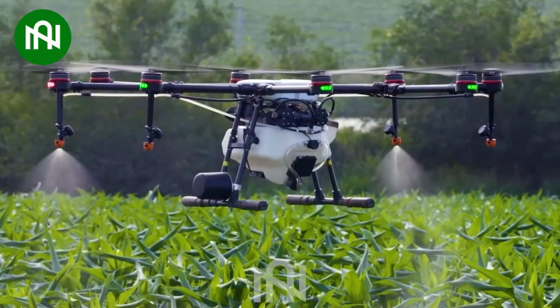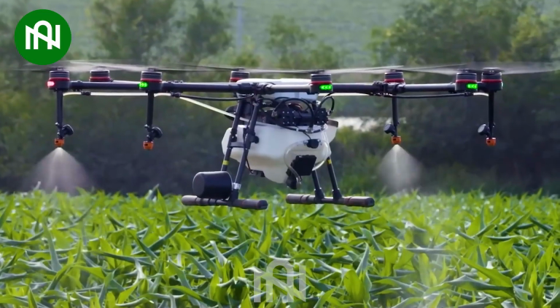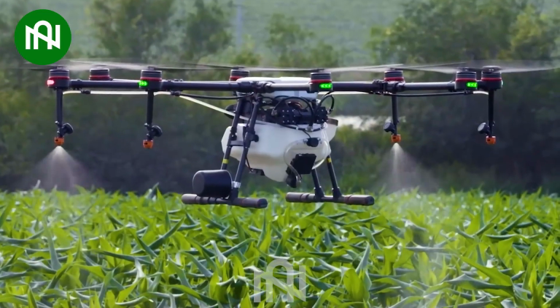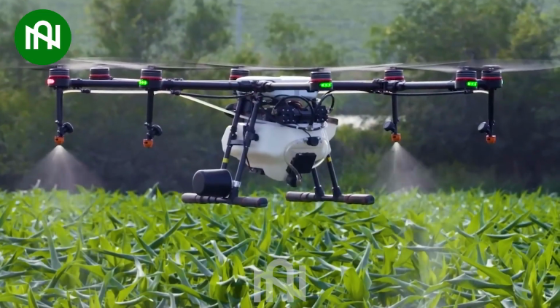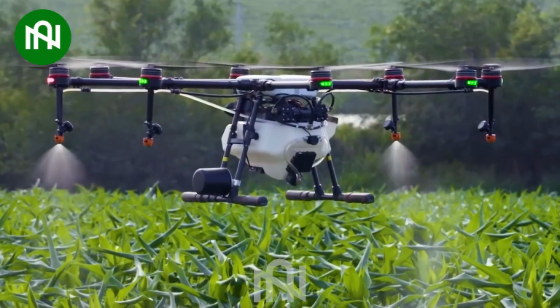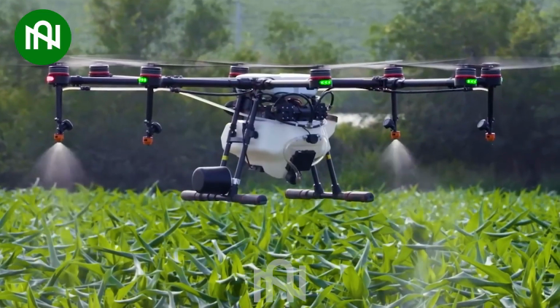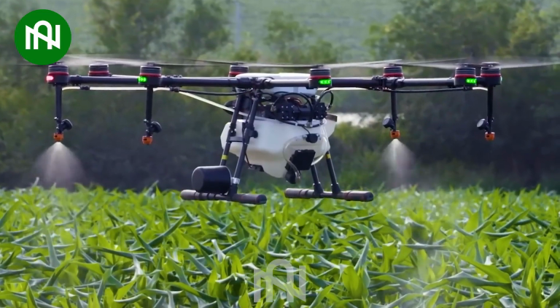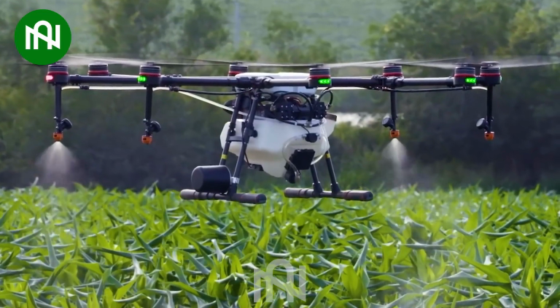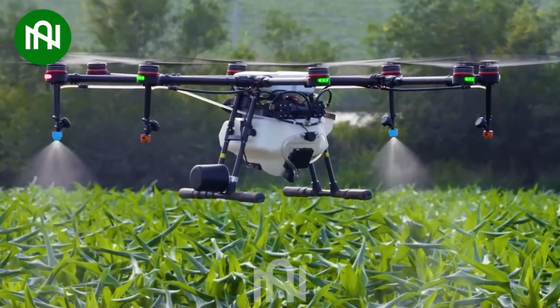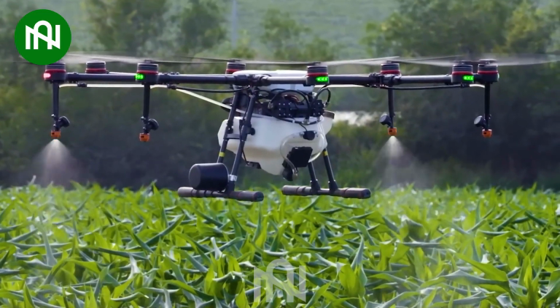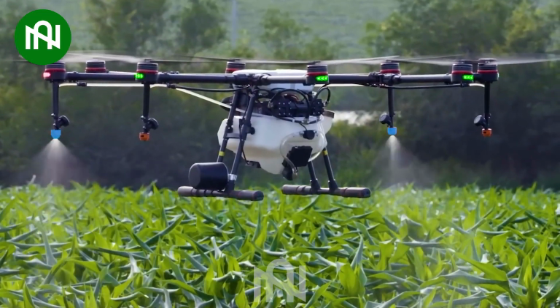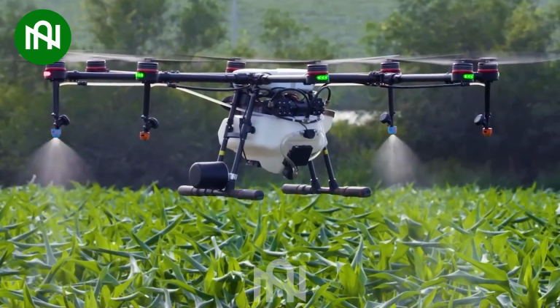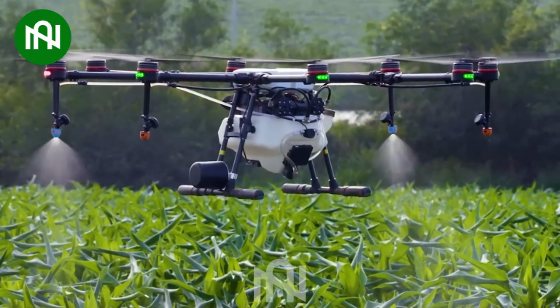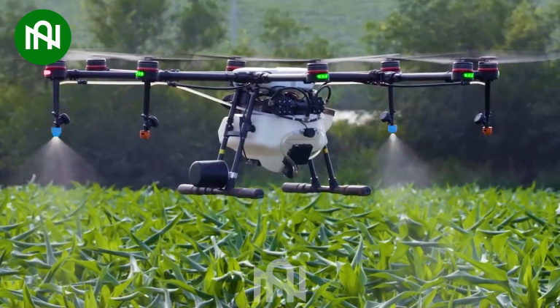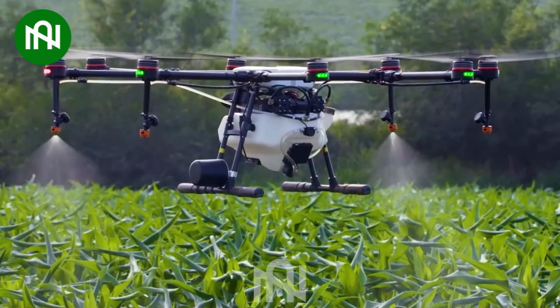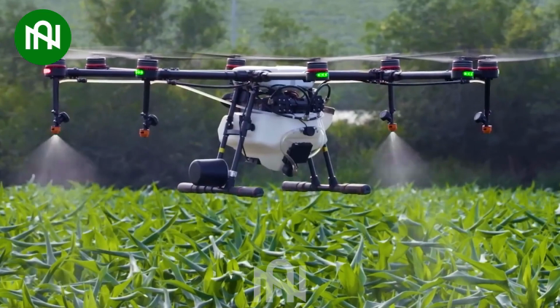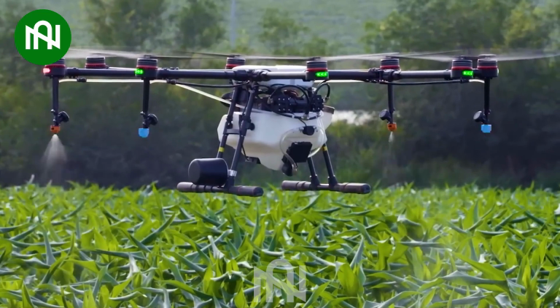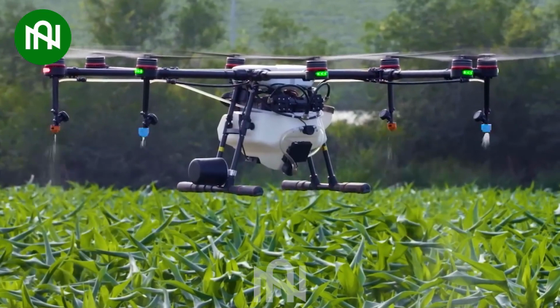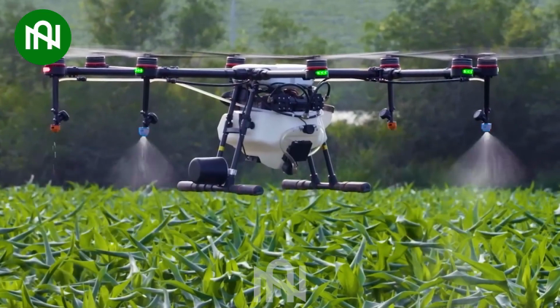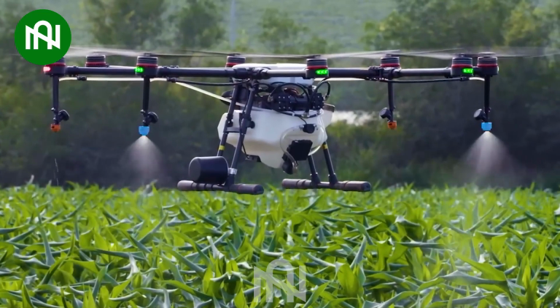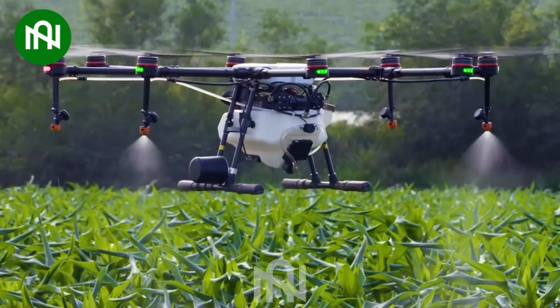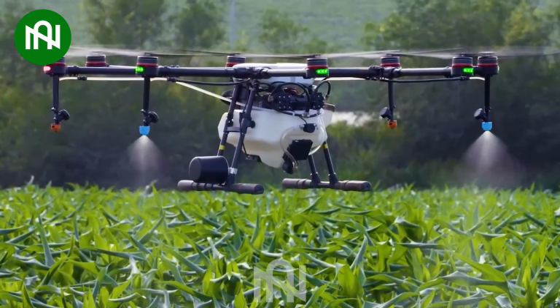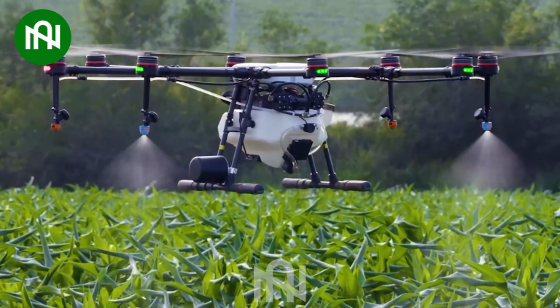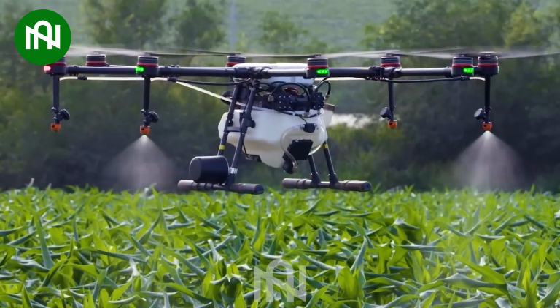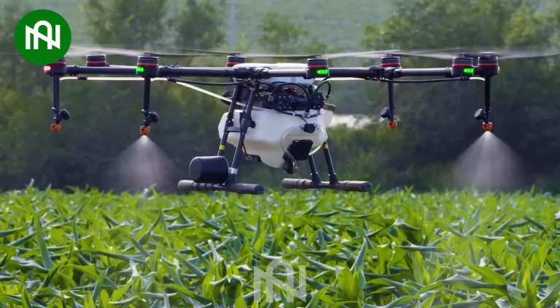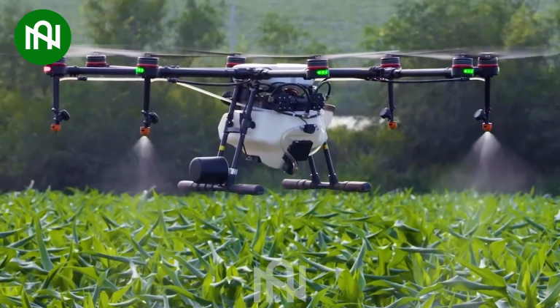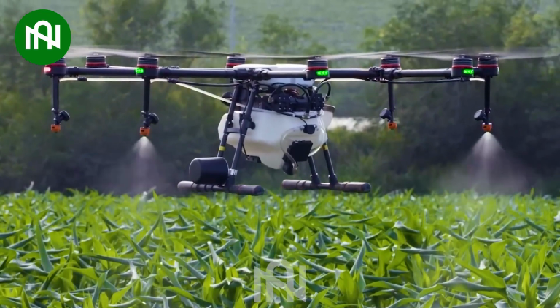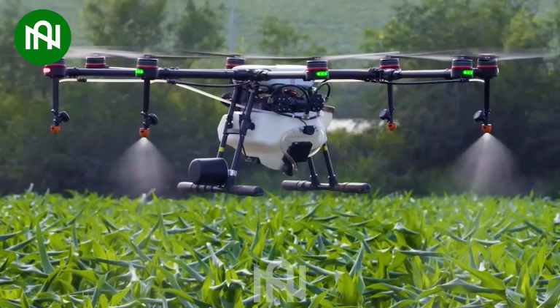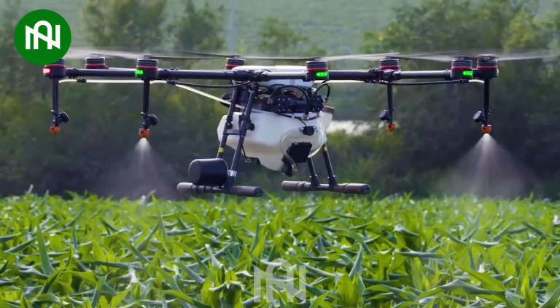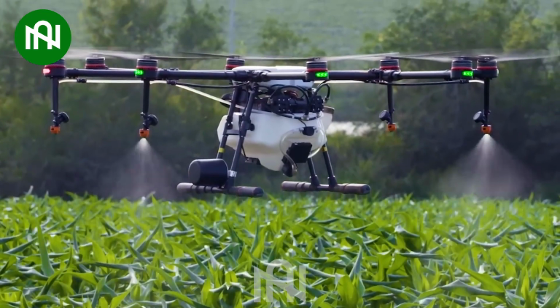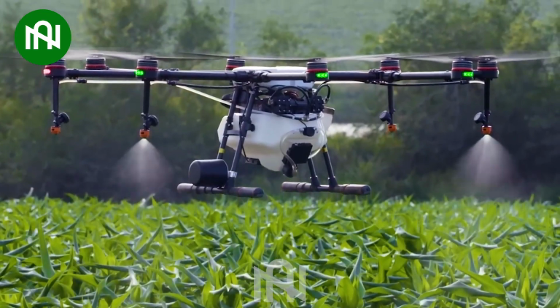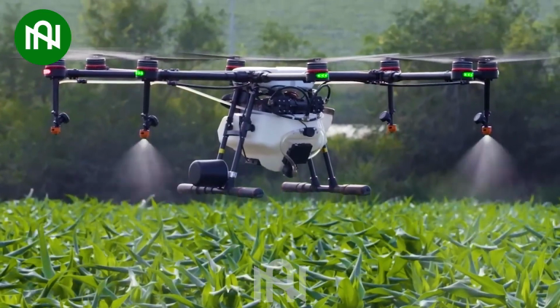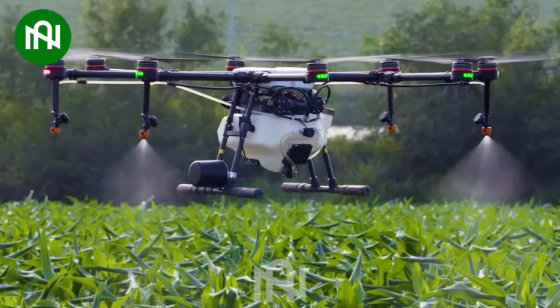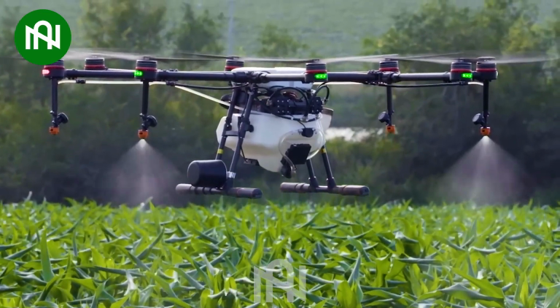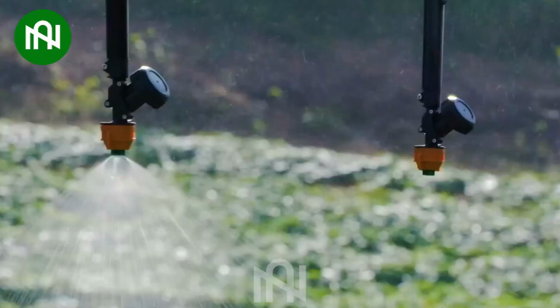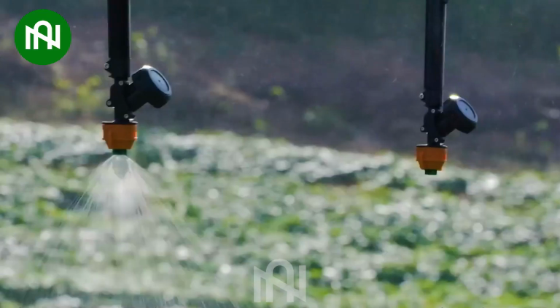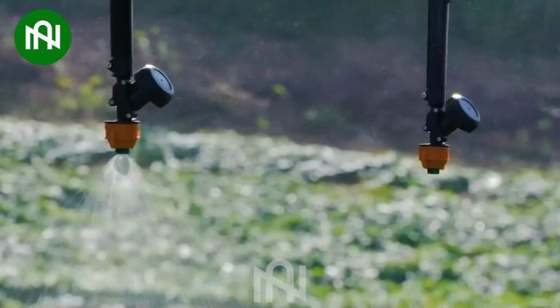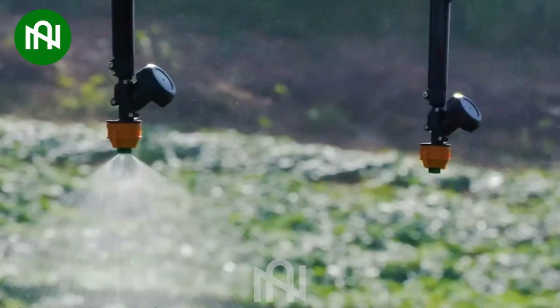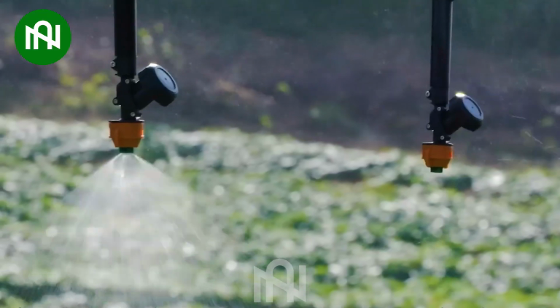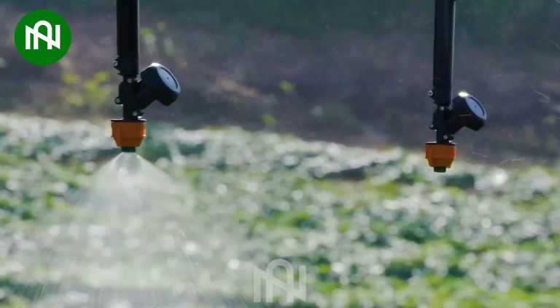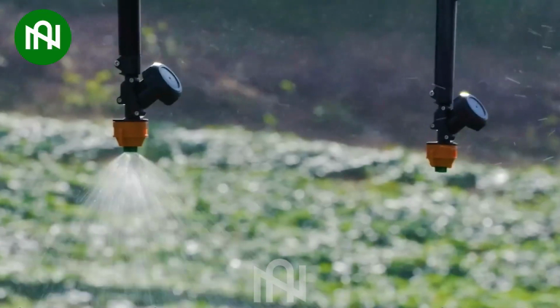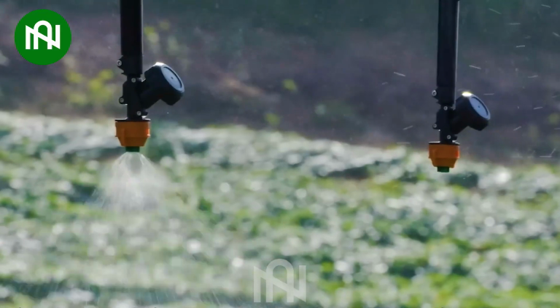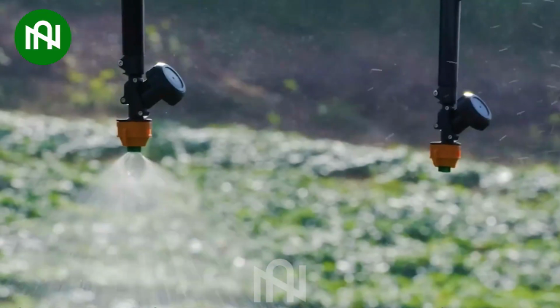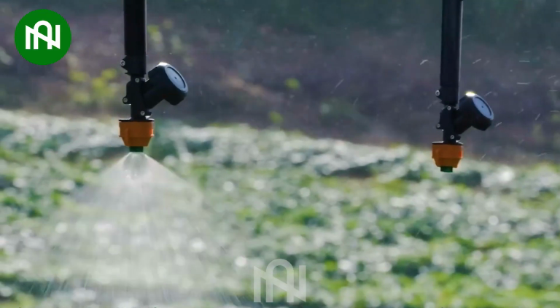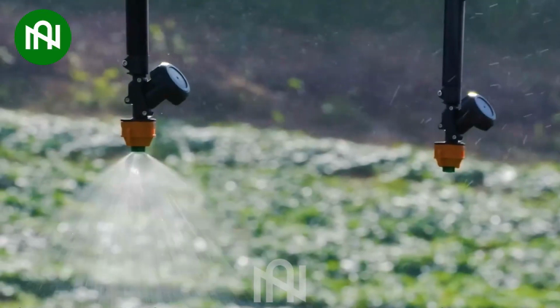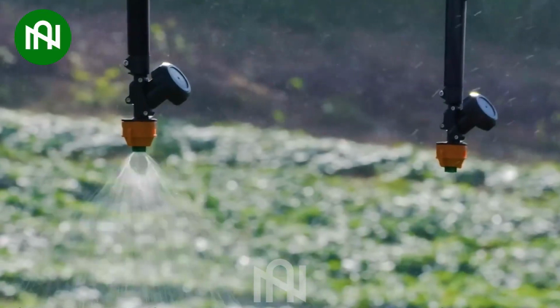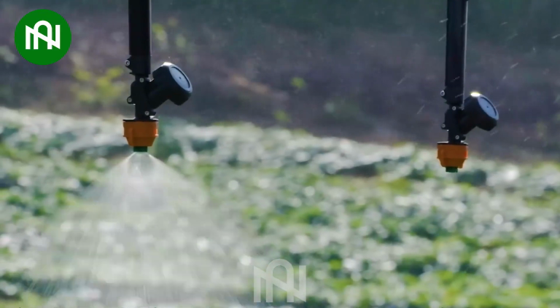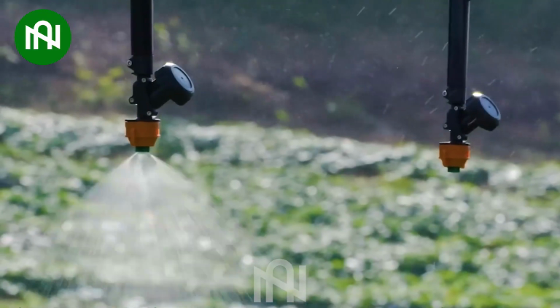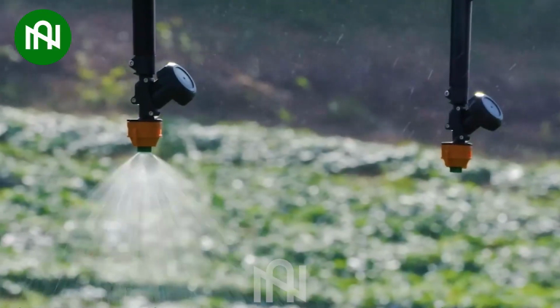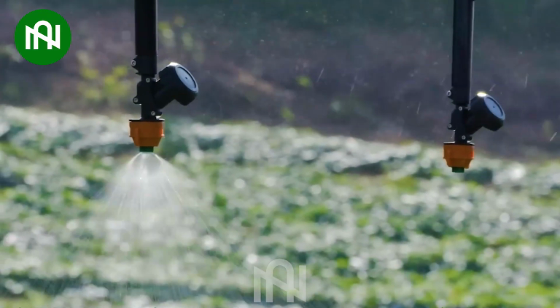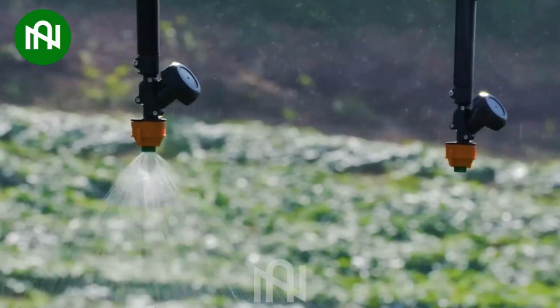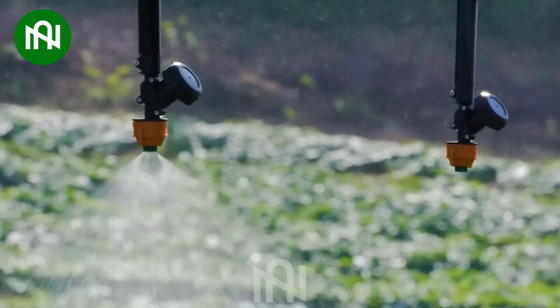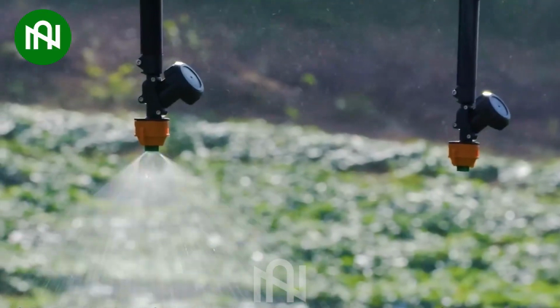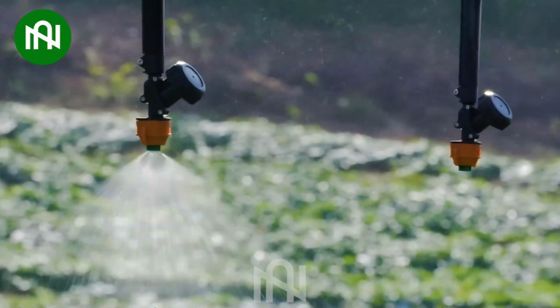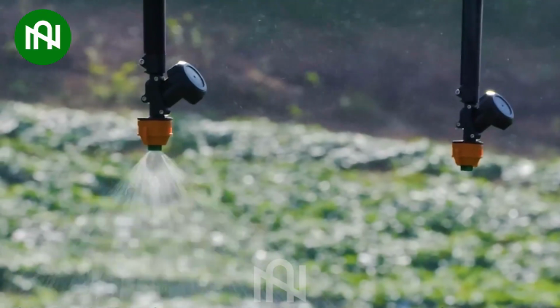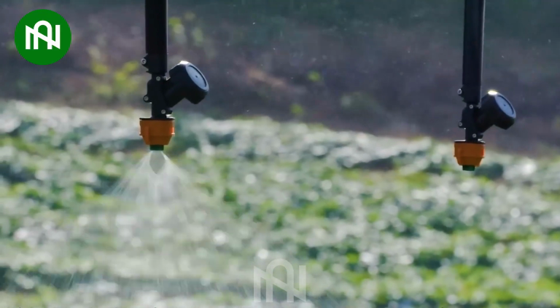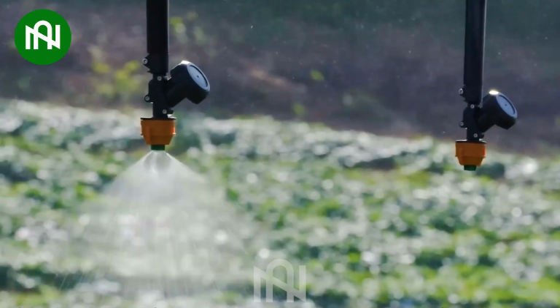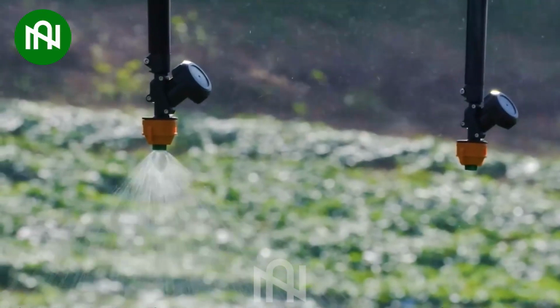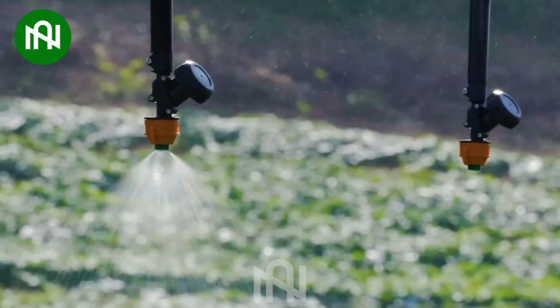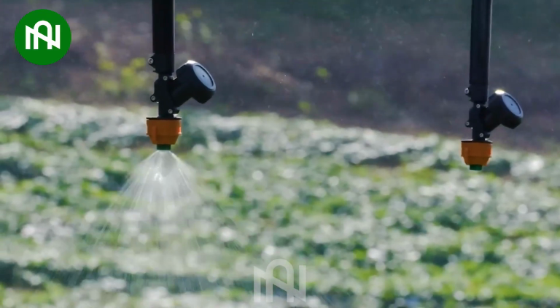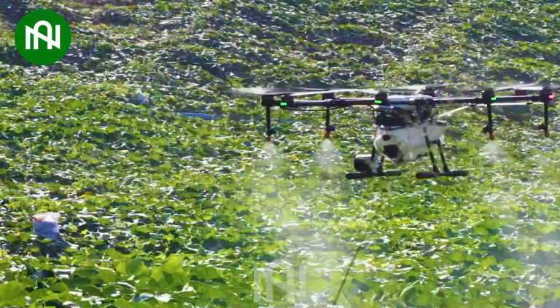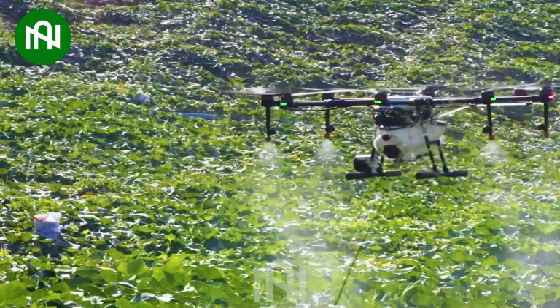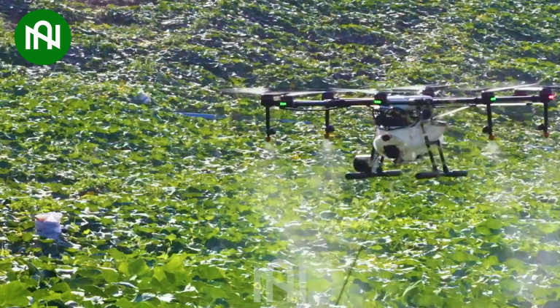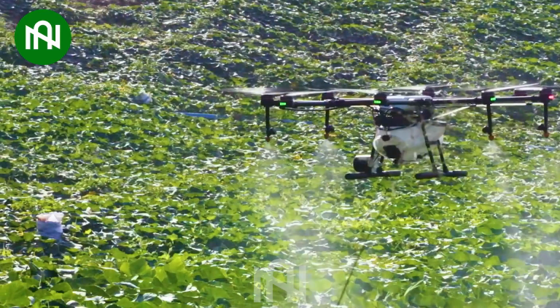Watch! This is a technological marvel for precise and efficient pesticide application in agriculture!